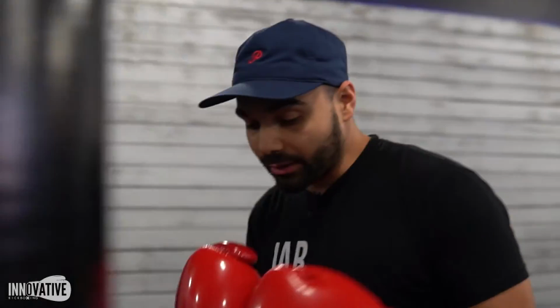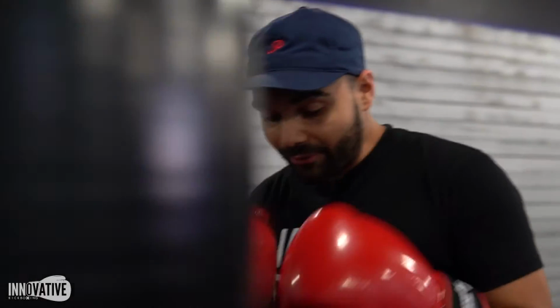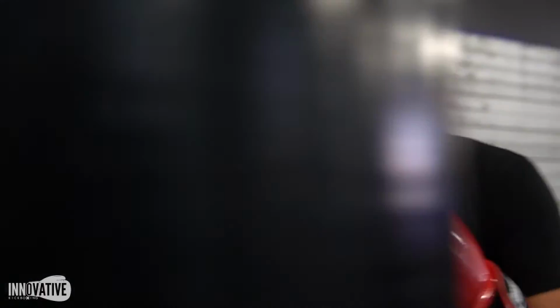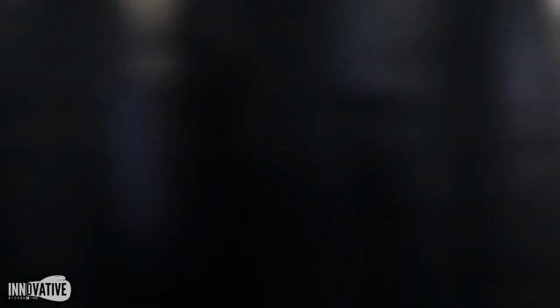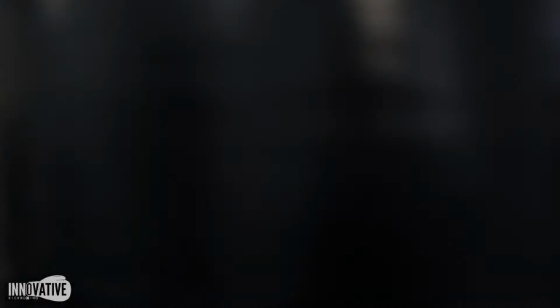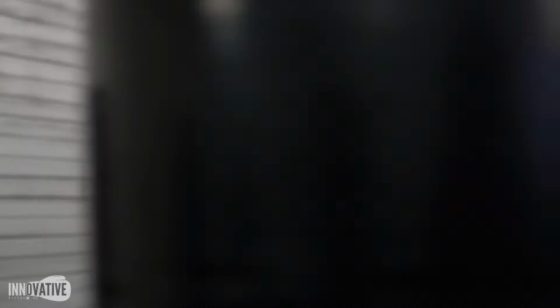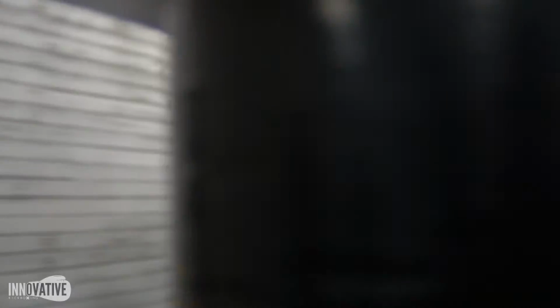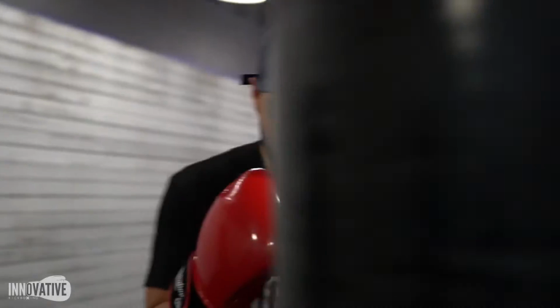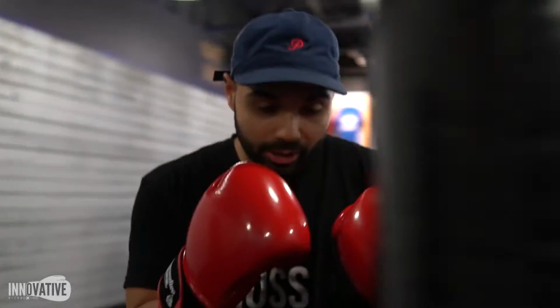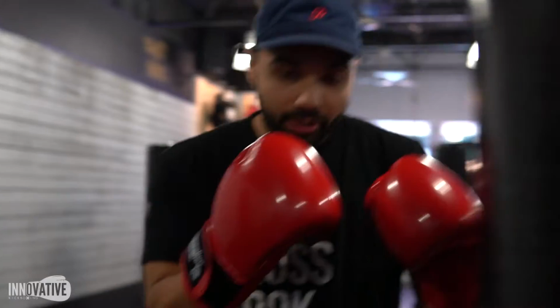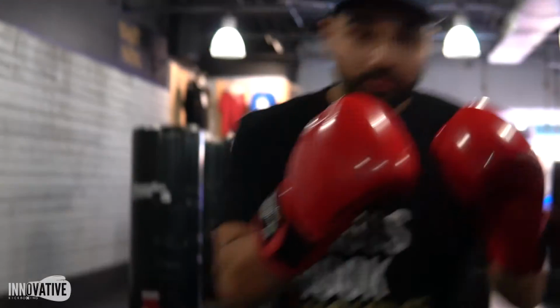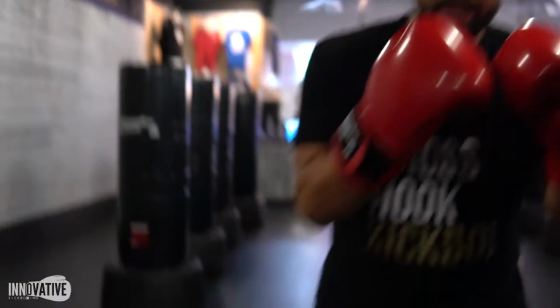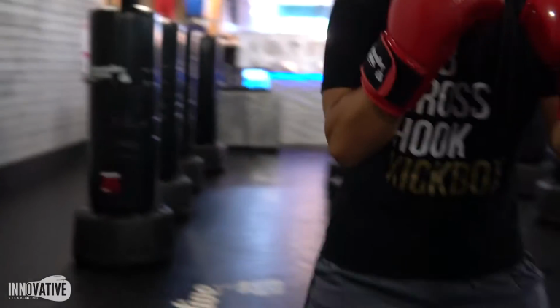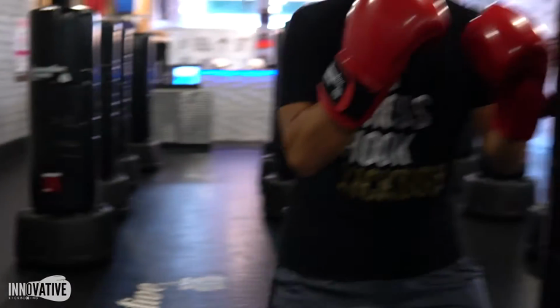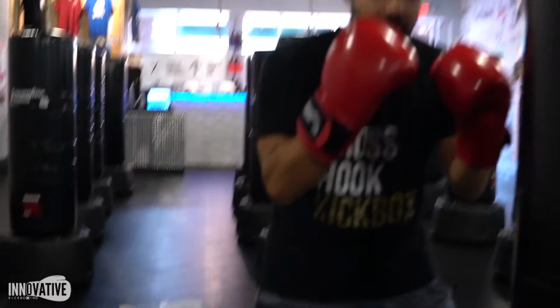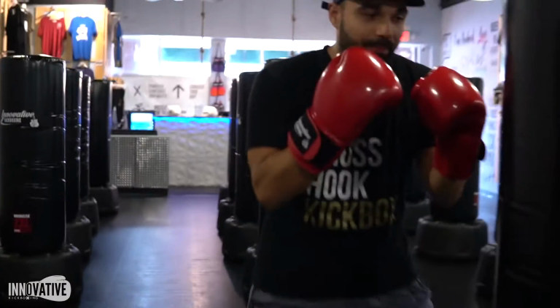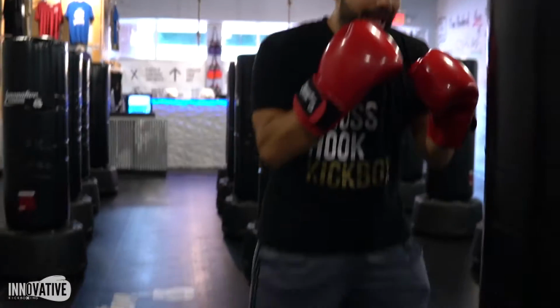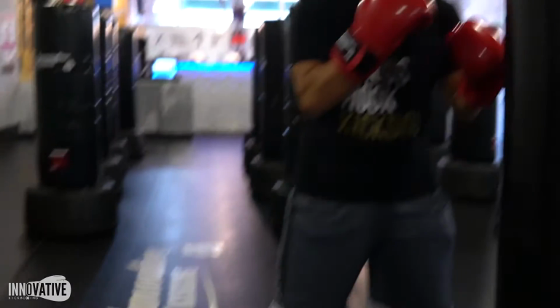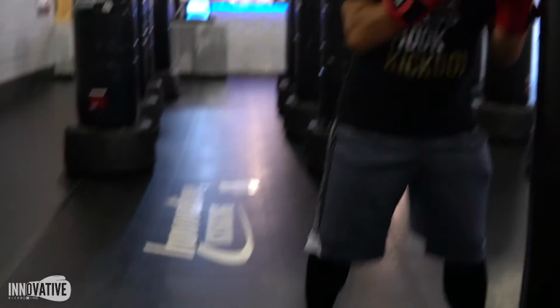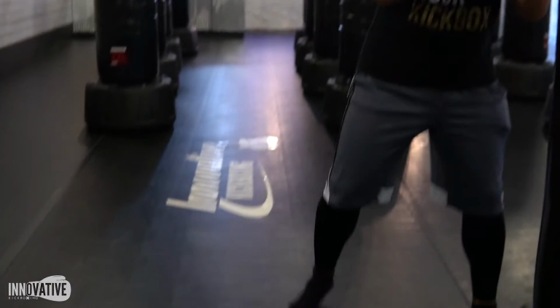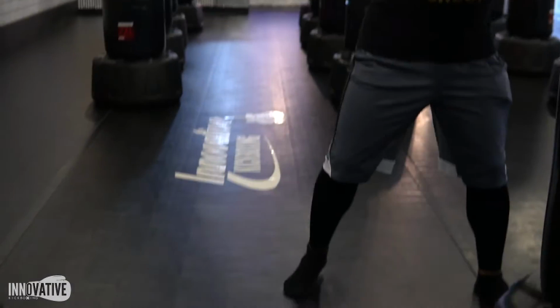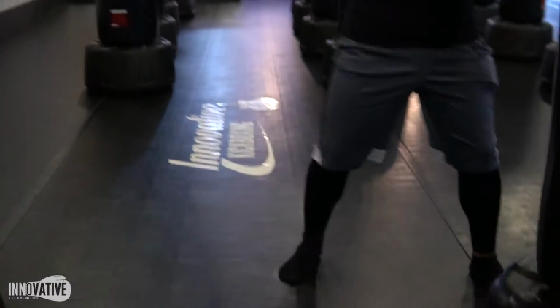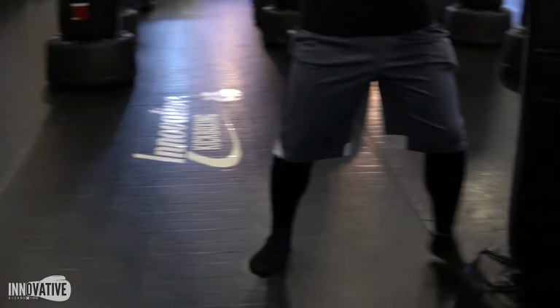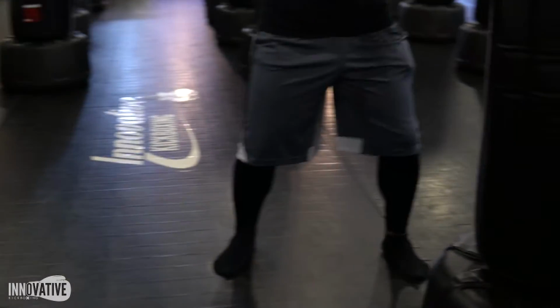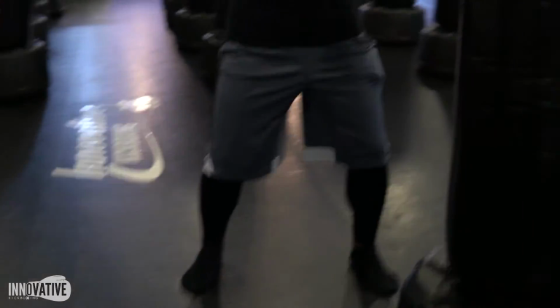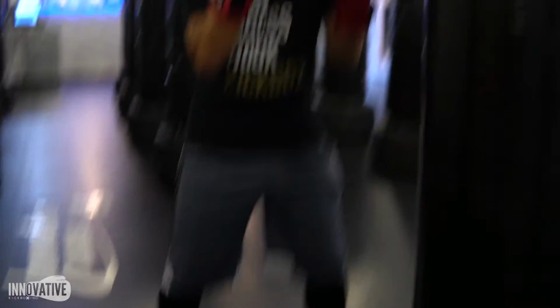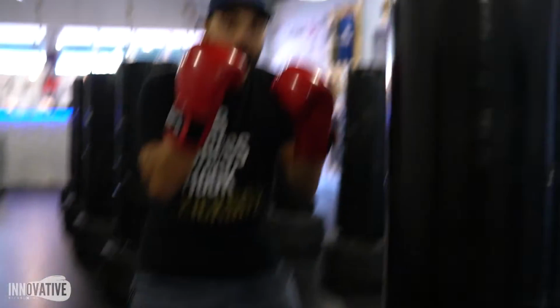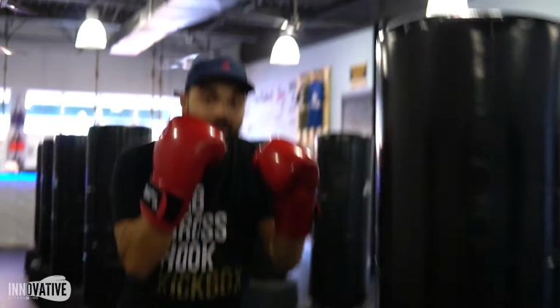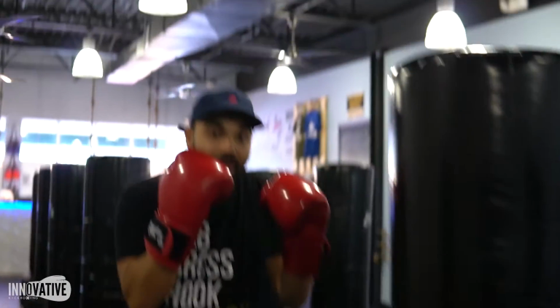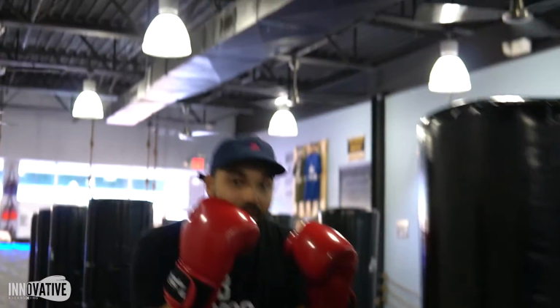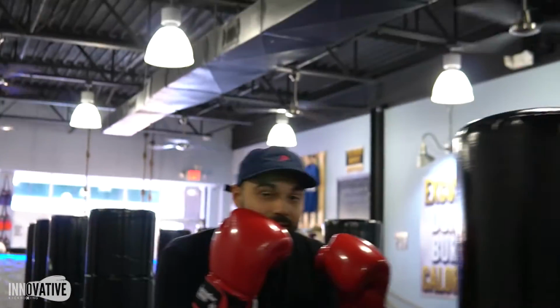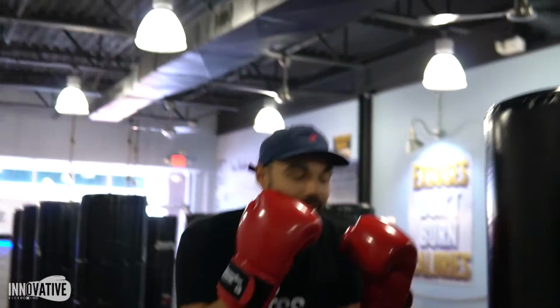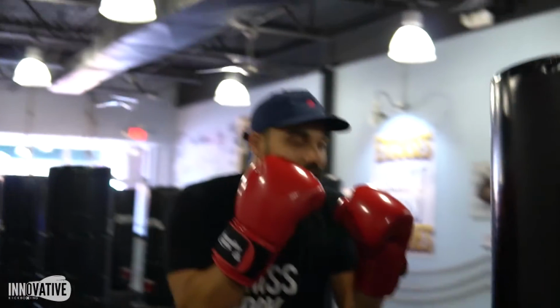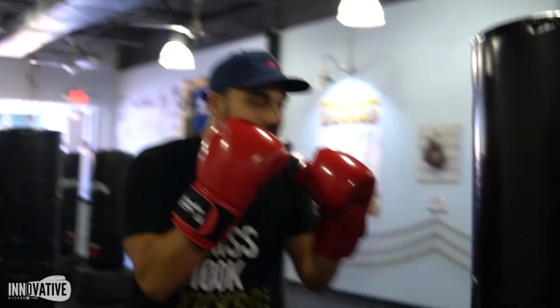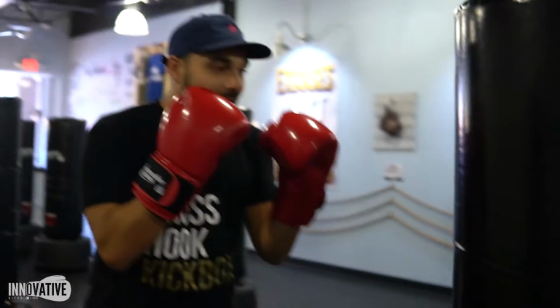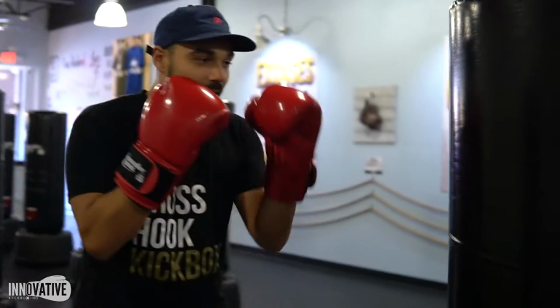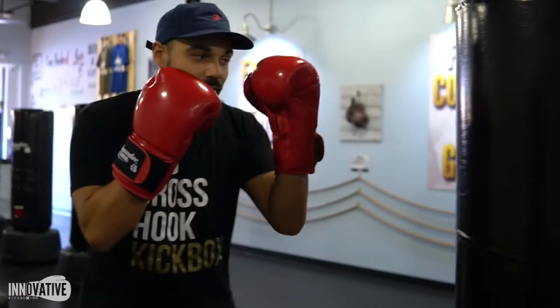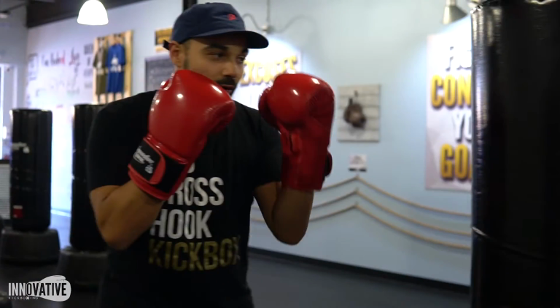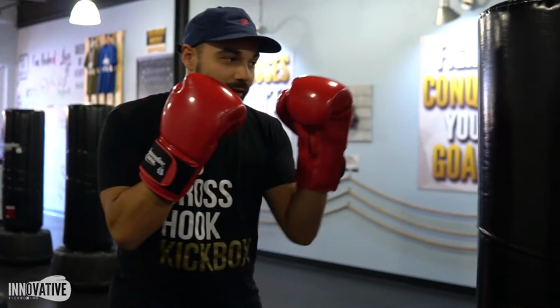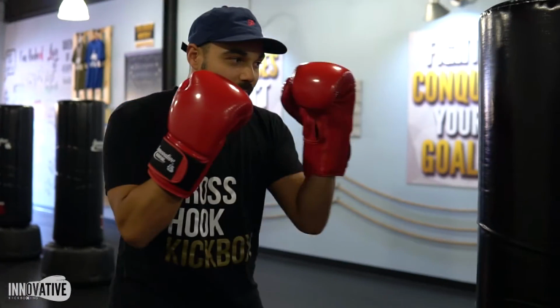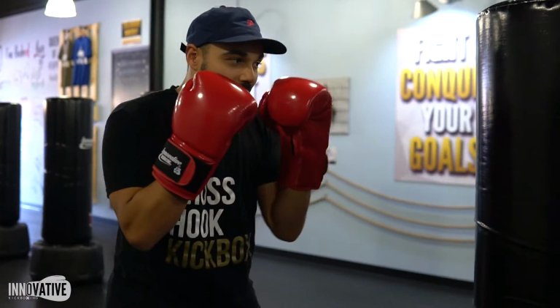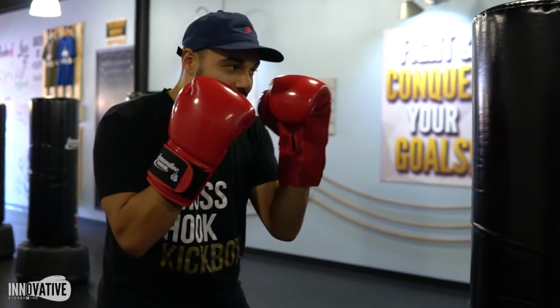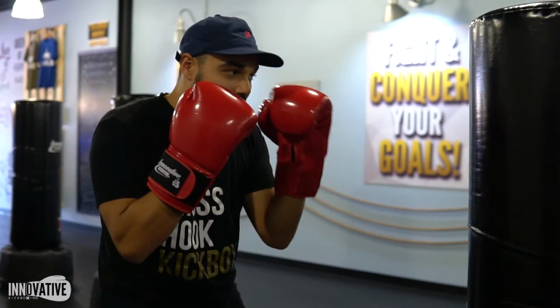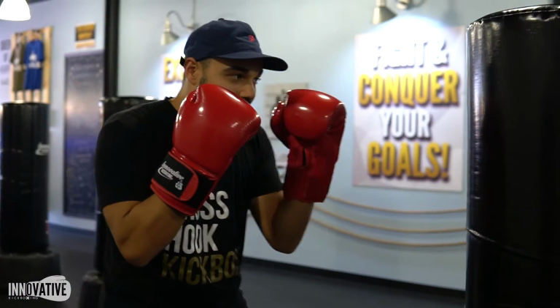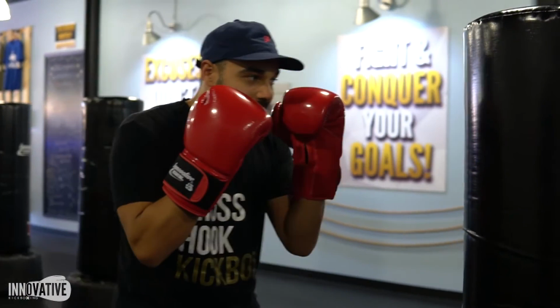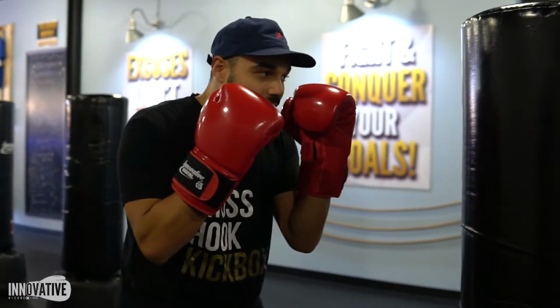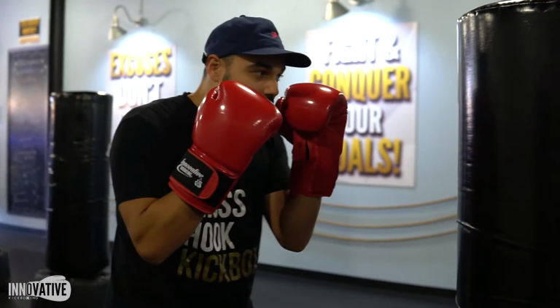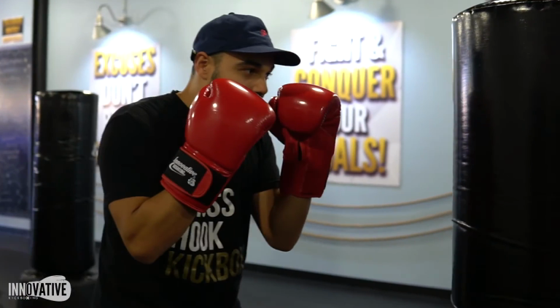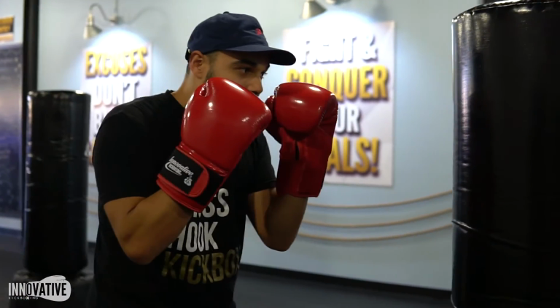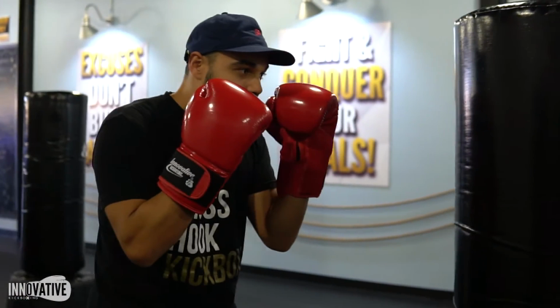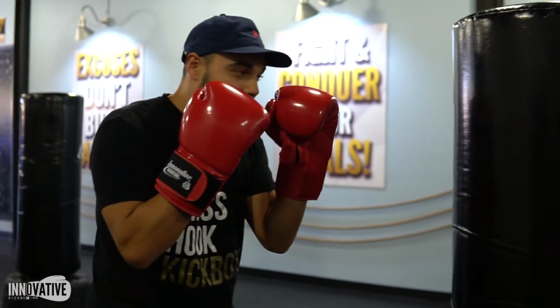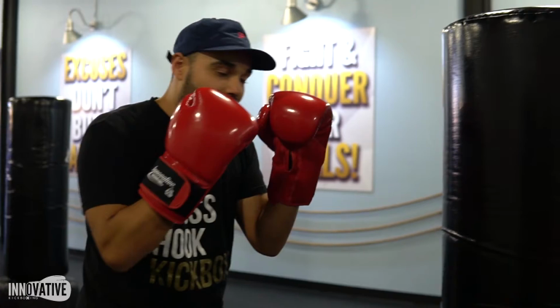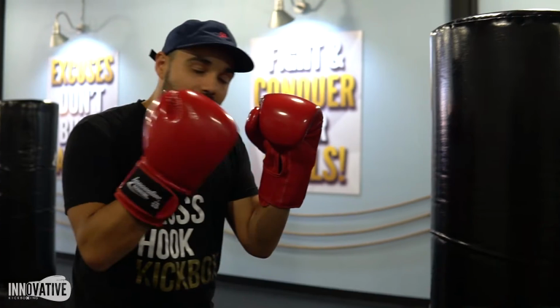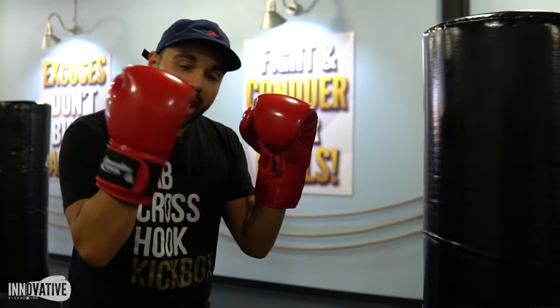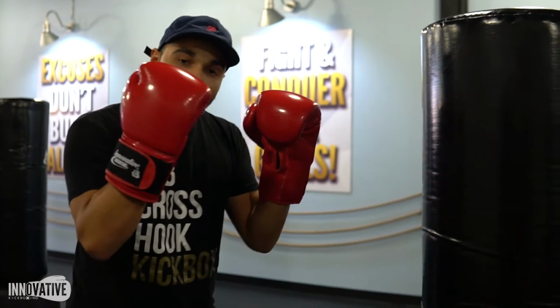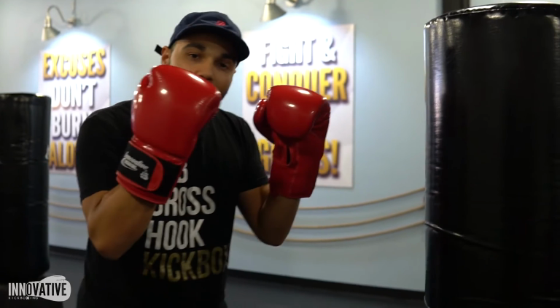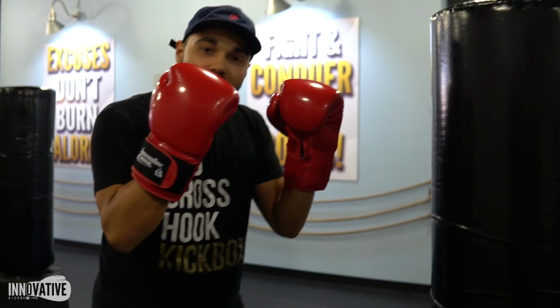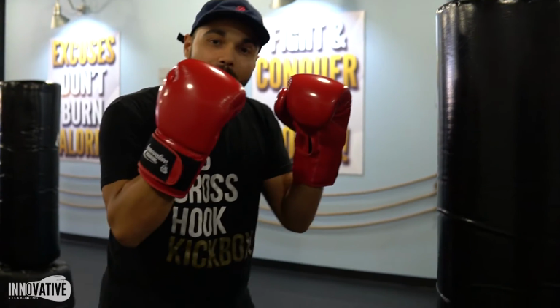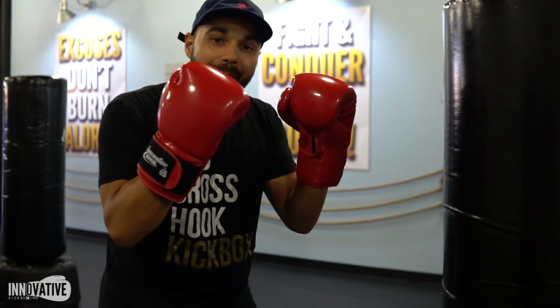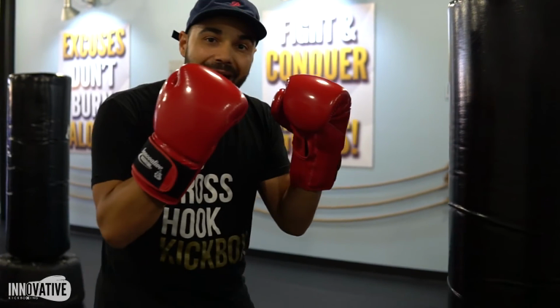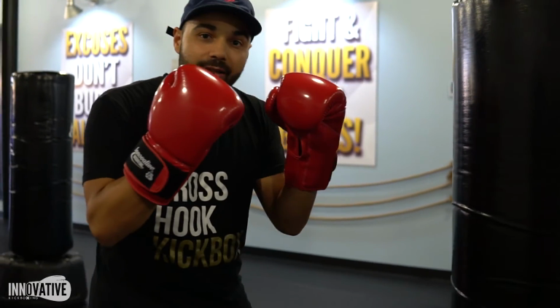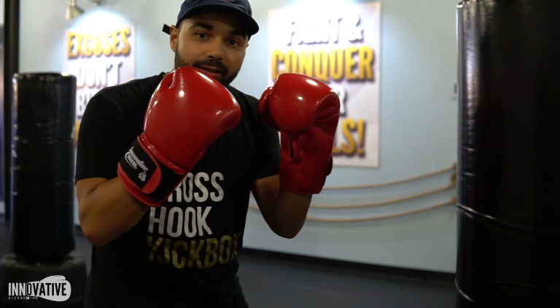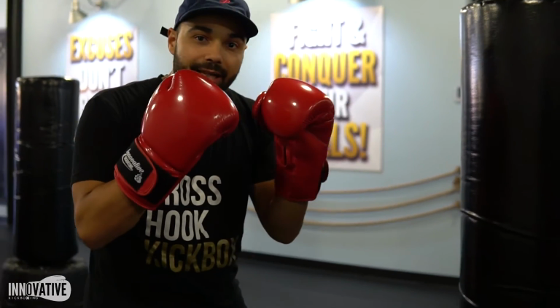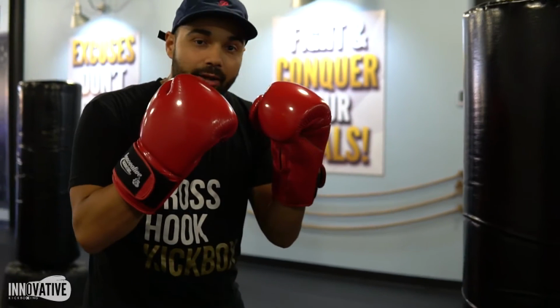Left foot's forward, right foot's back. You're in that fighter stance. Notice my front hand is close to my cheek. I'm going for the back hook now.